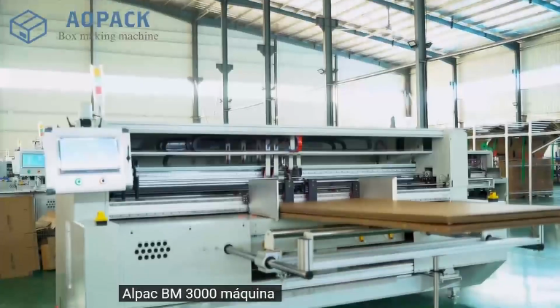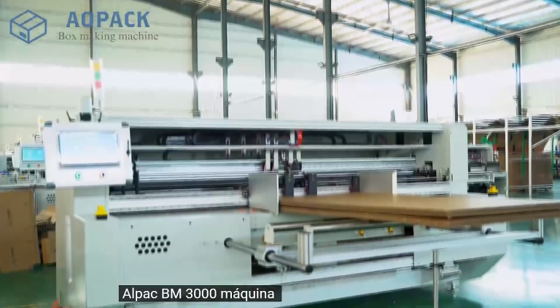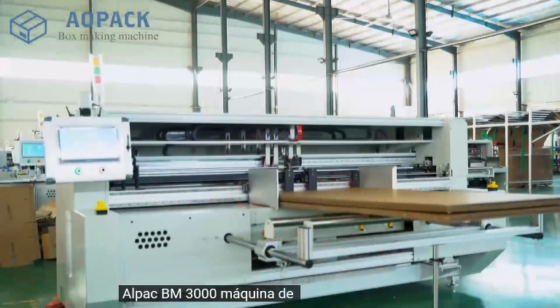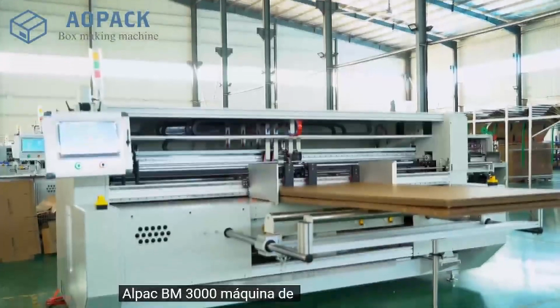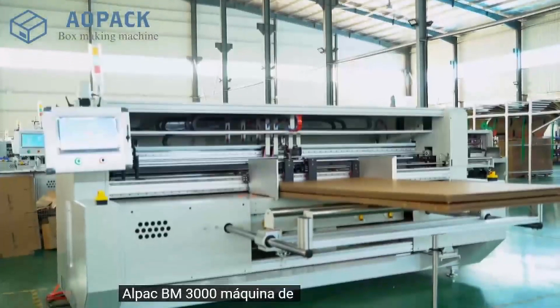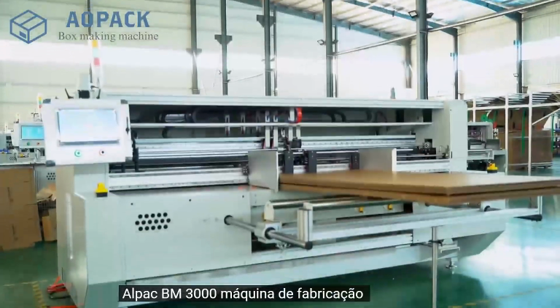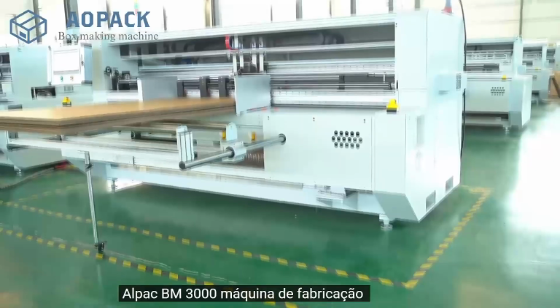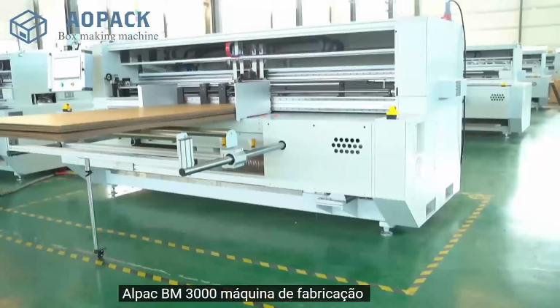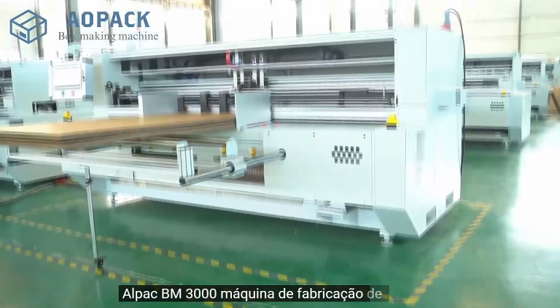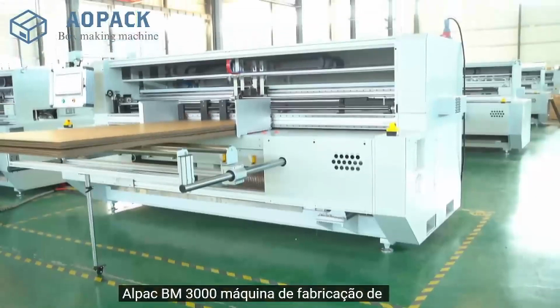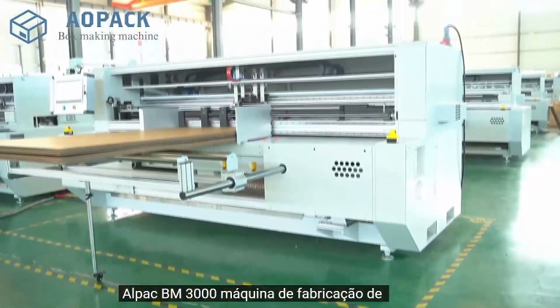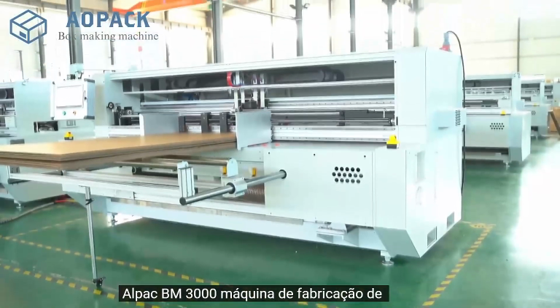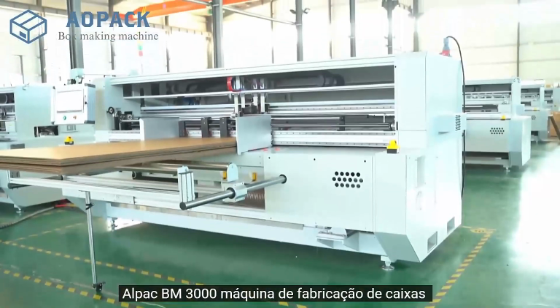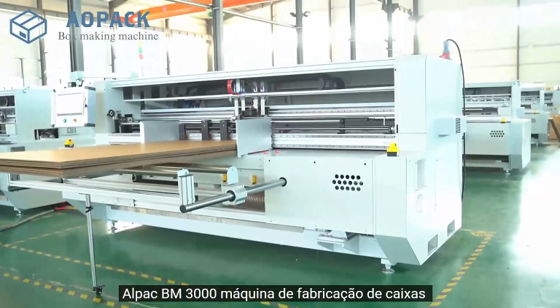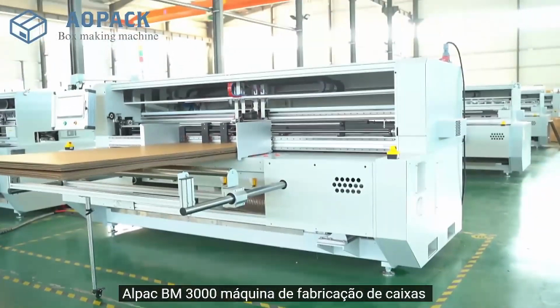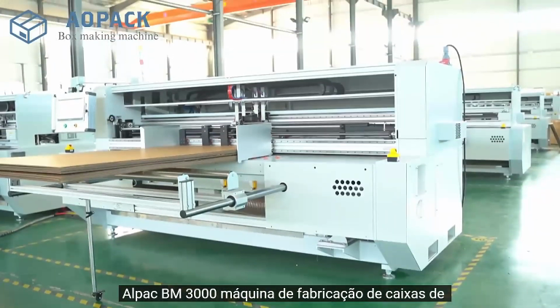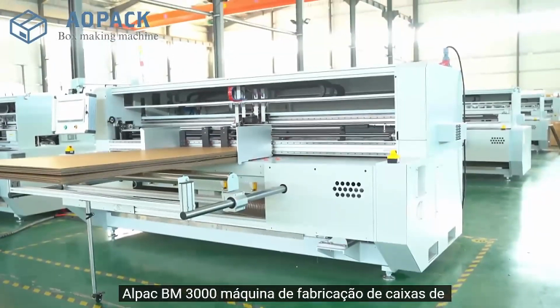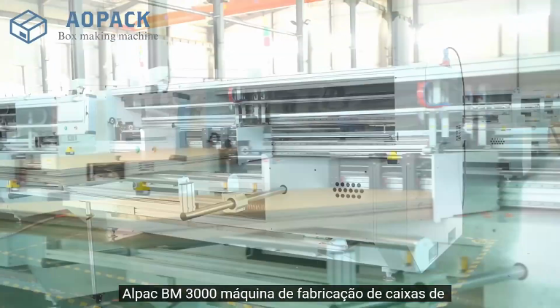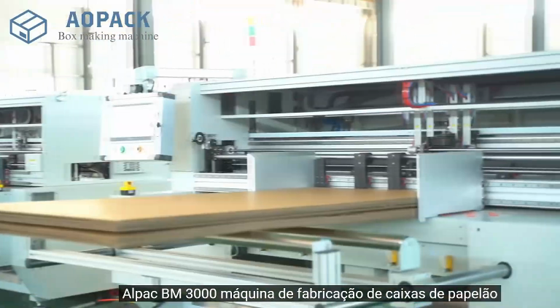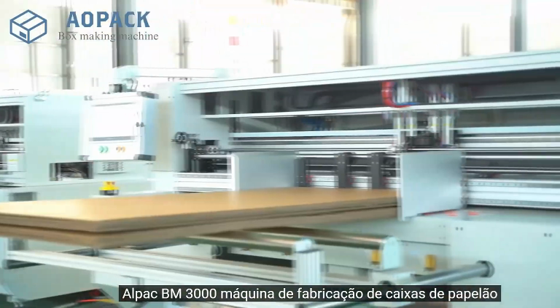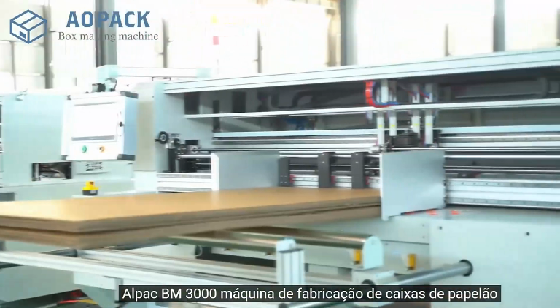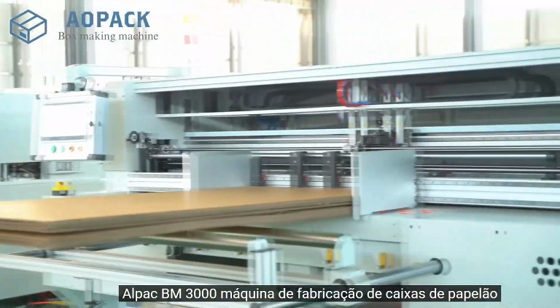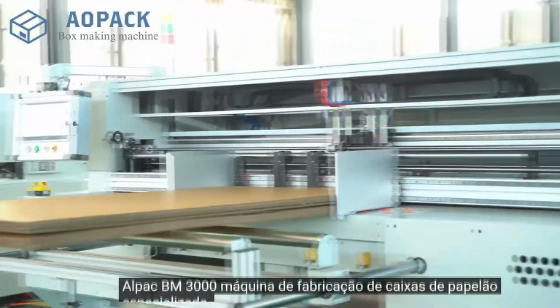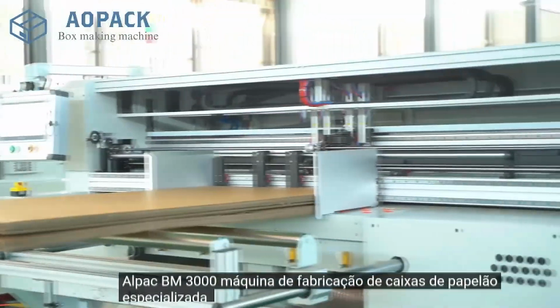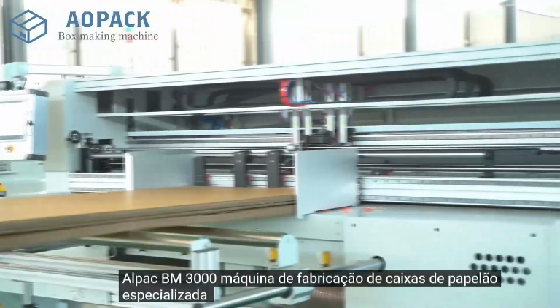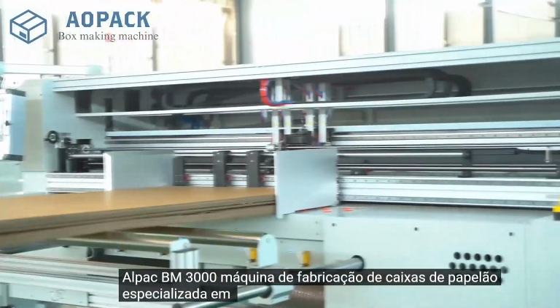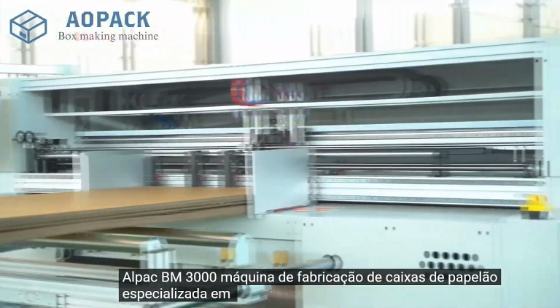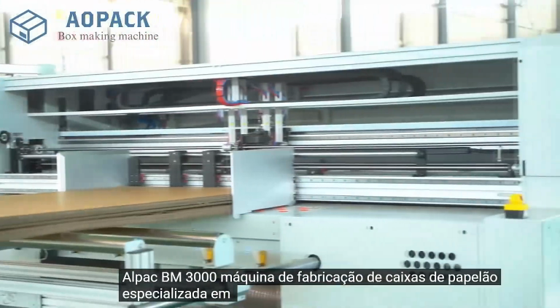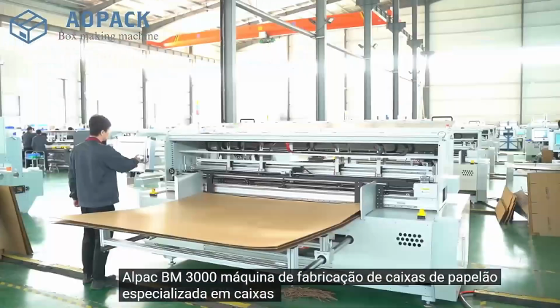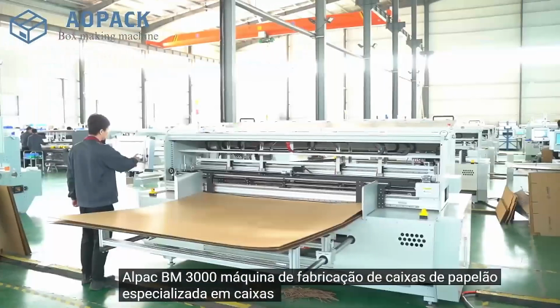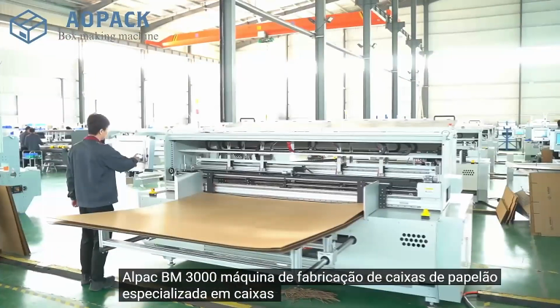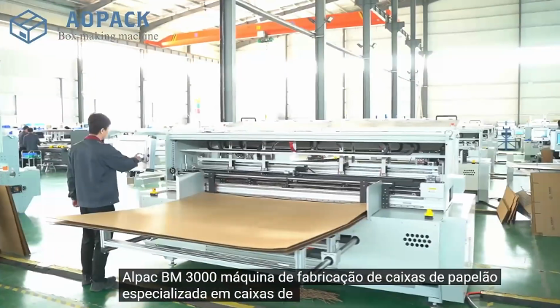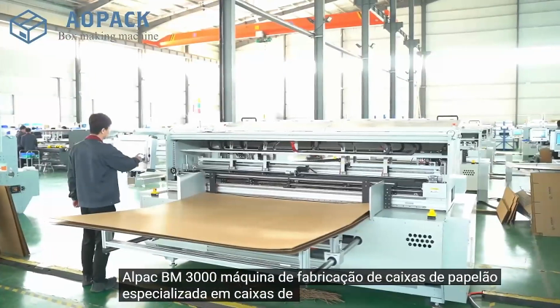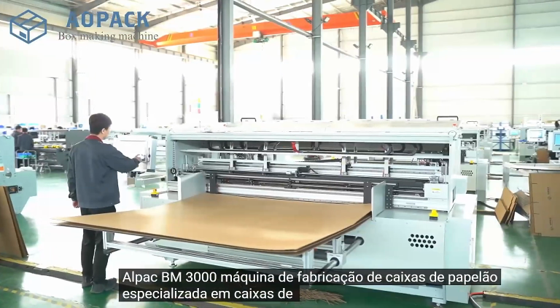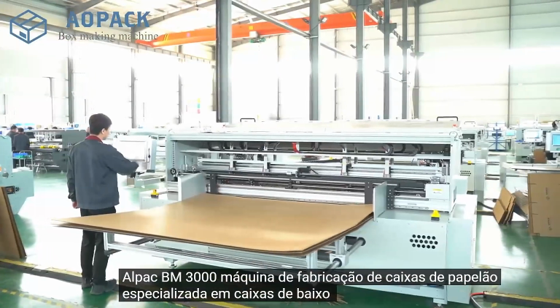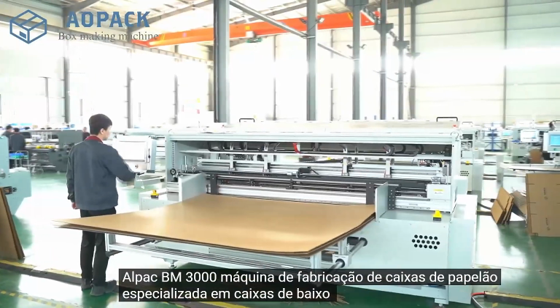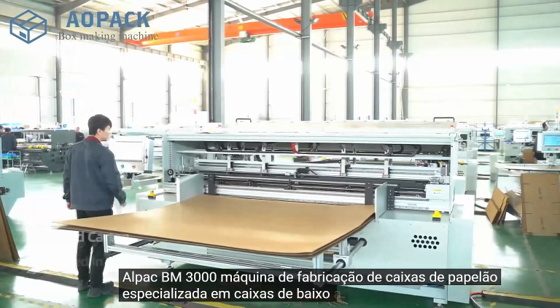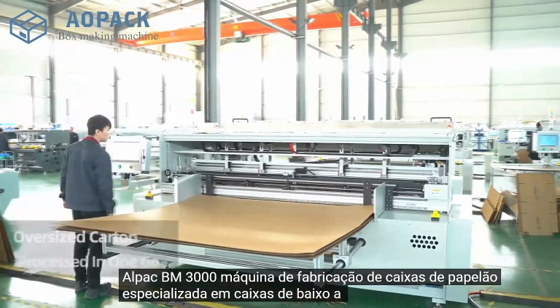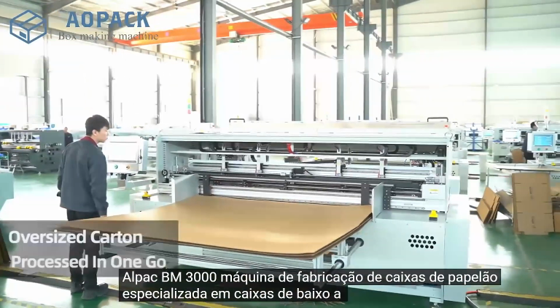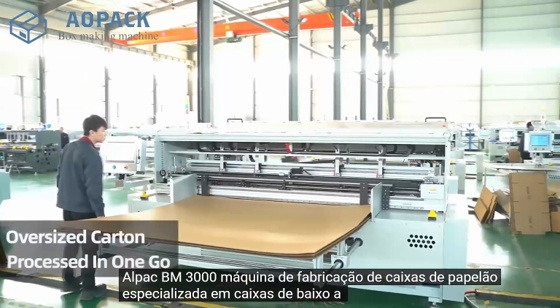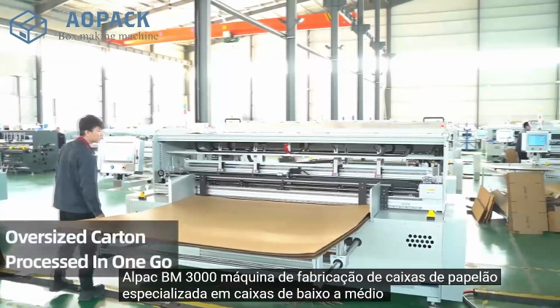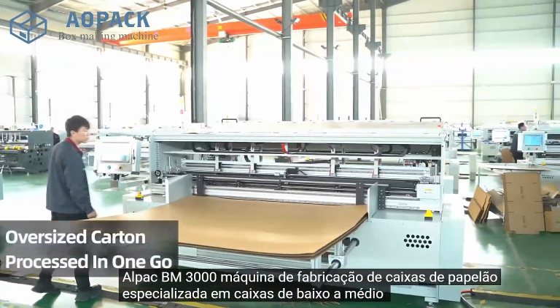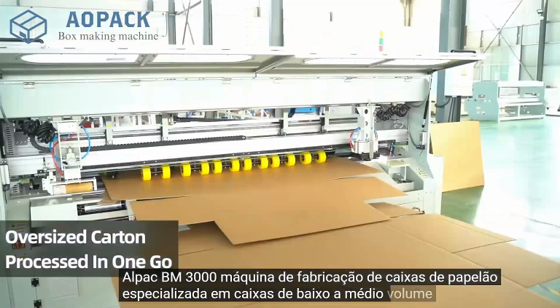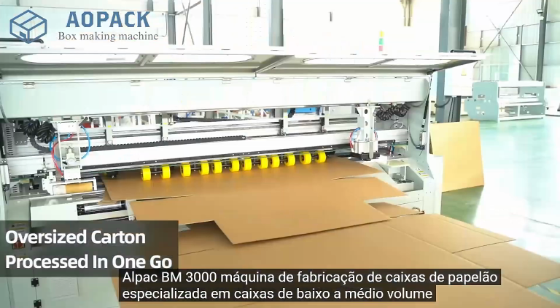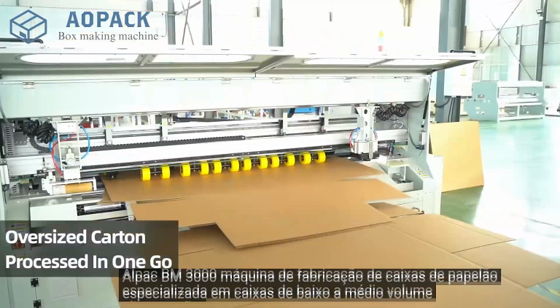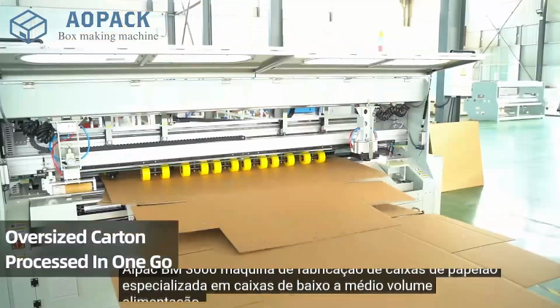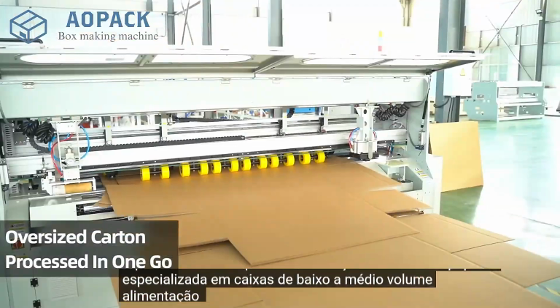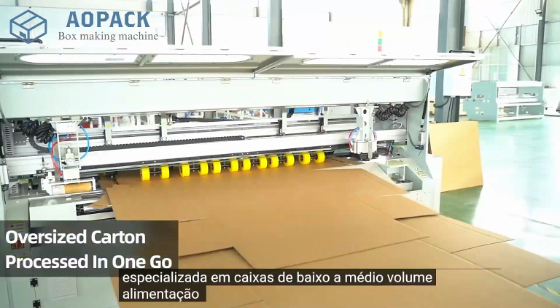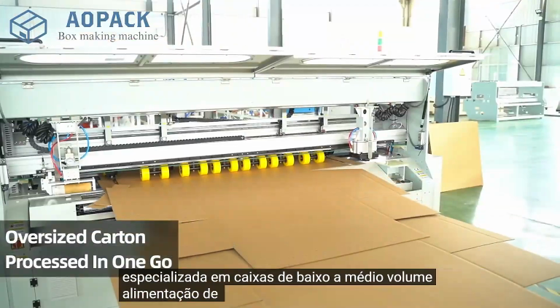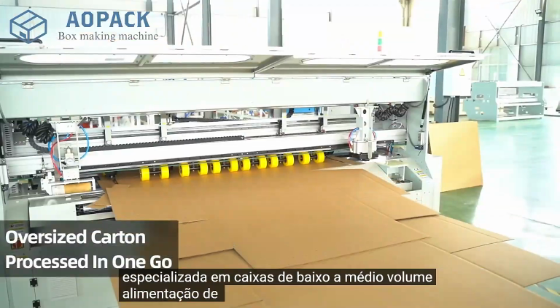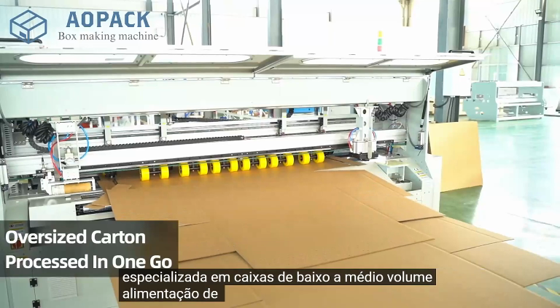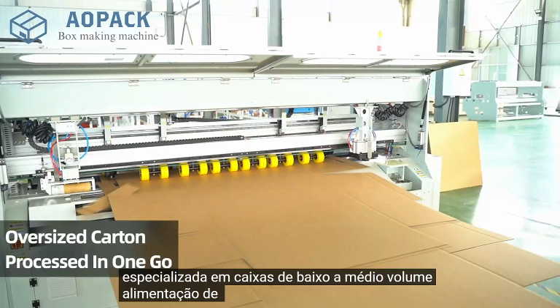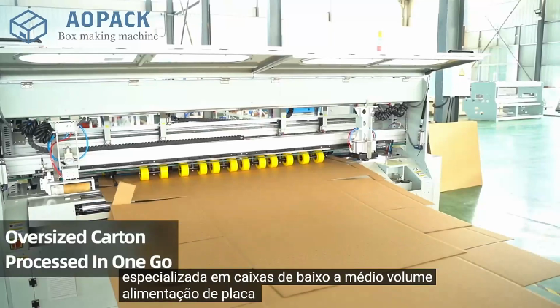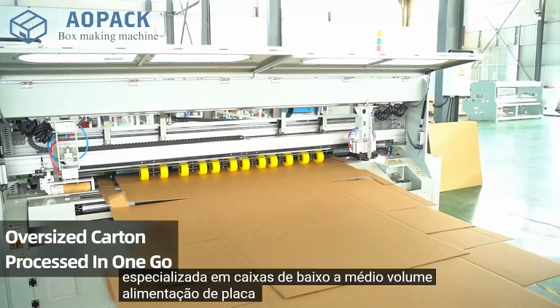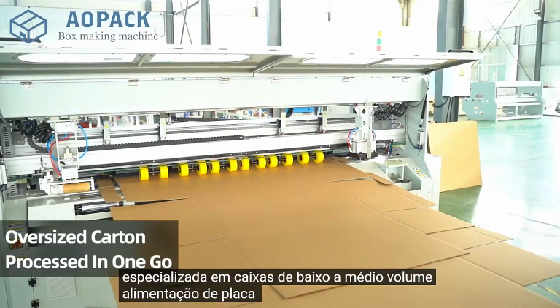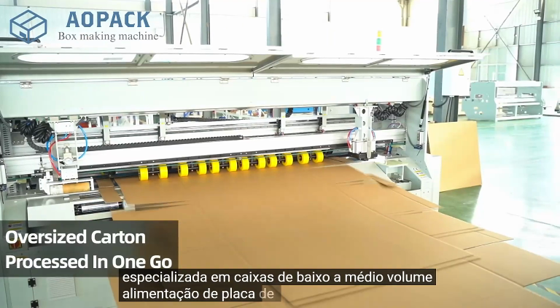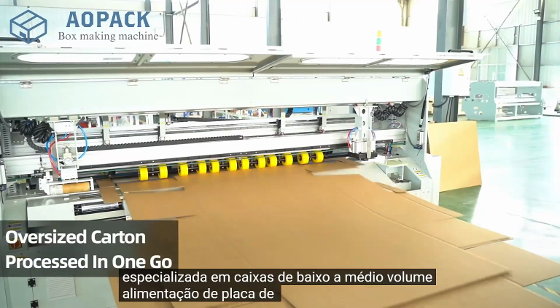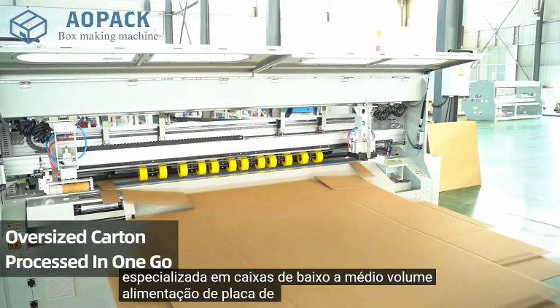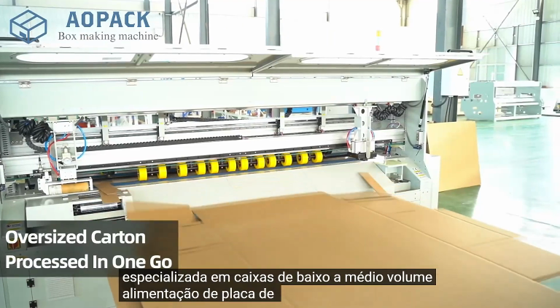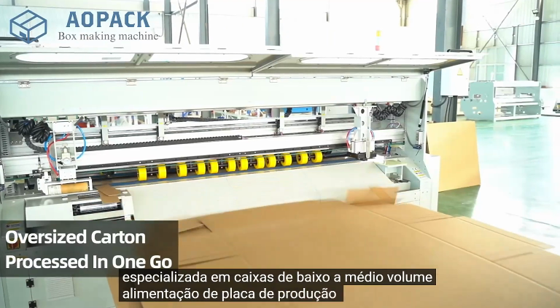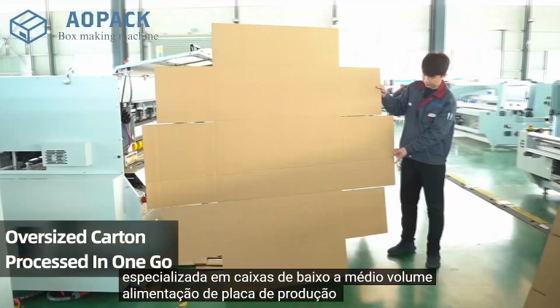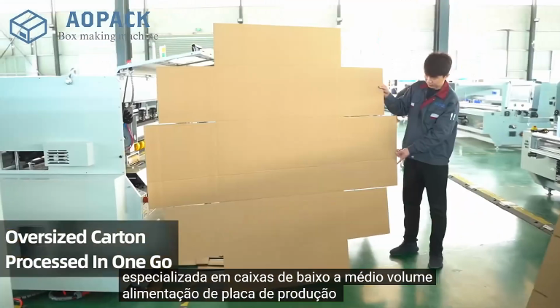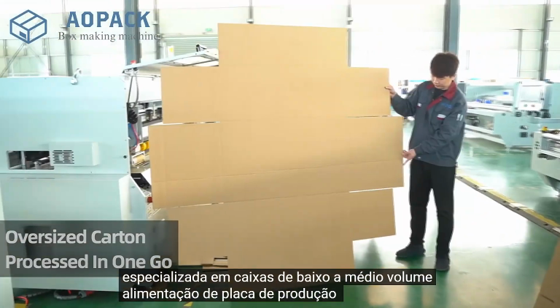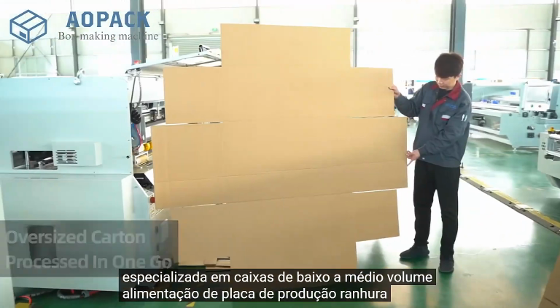Alpac BM3000 Carton Box Making Machine, specialized in low to medium volume box production.